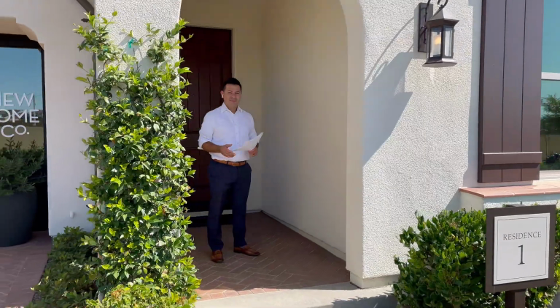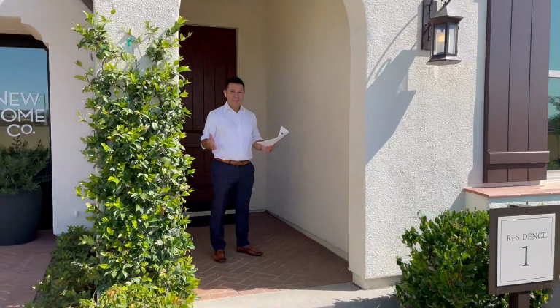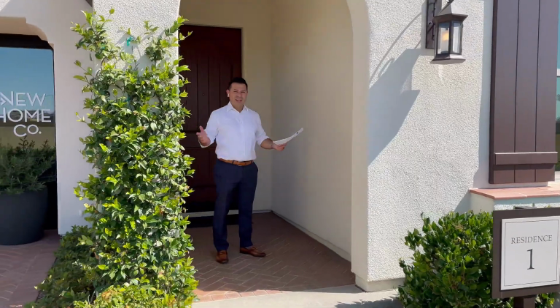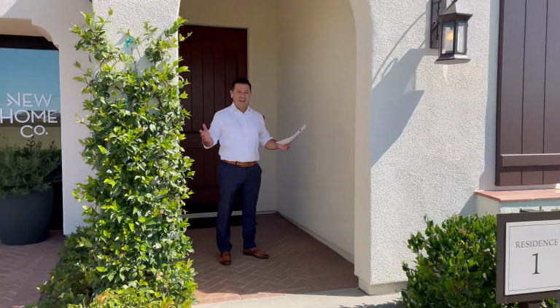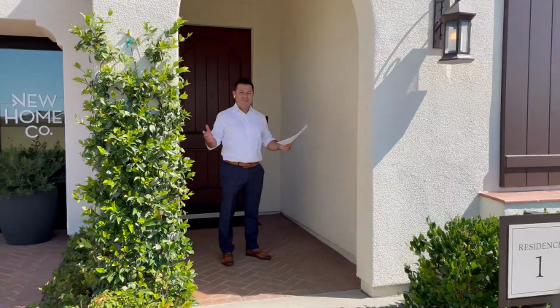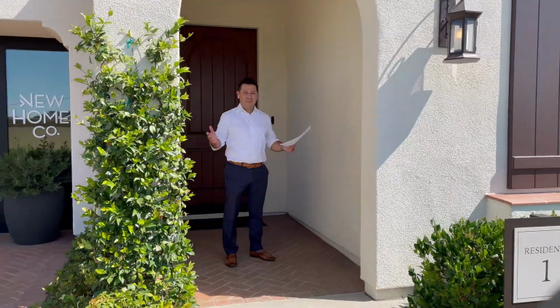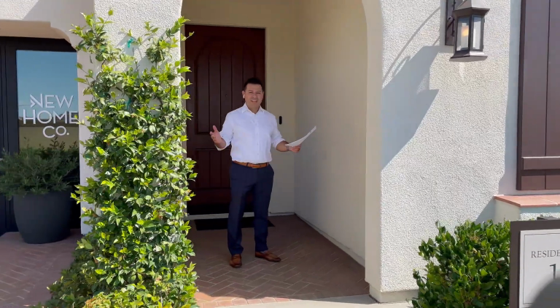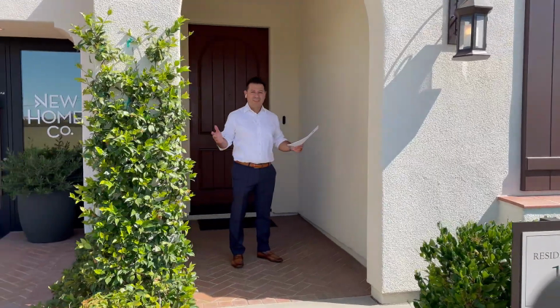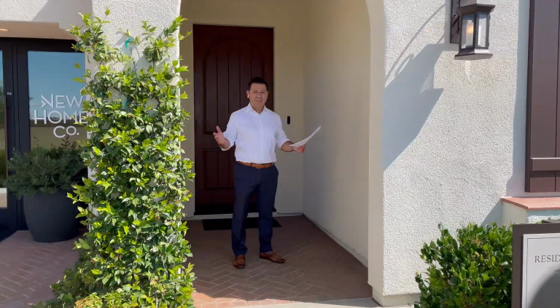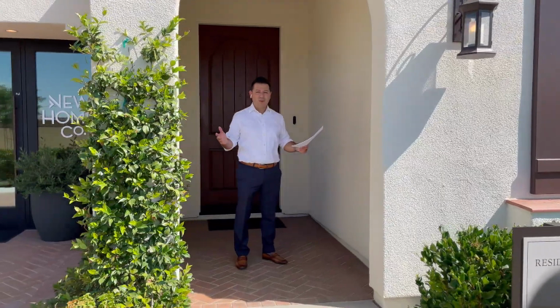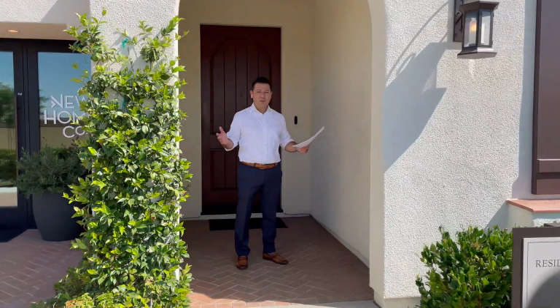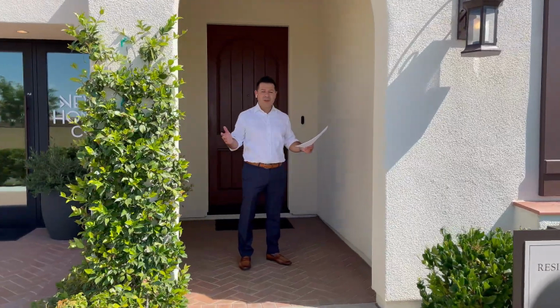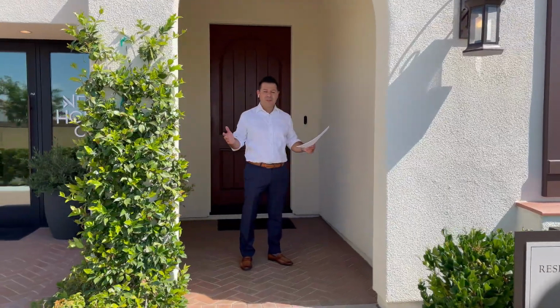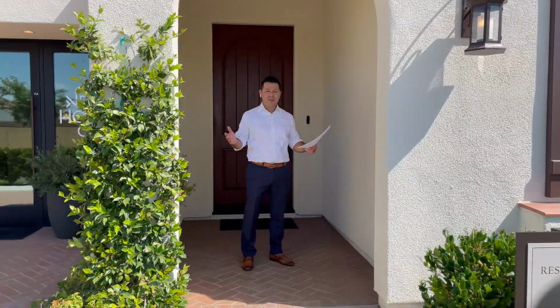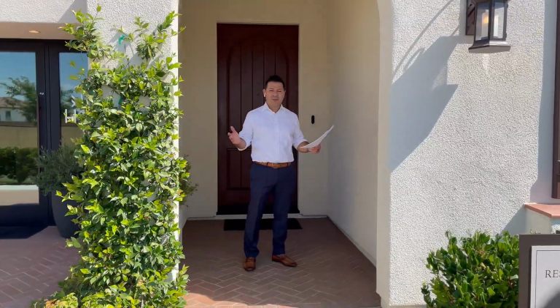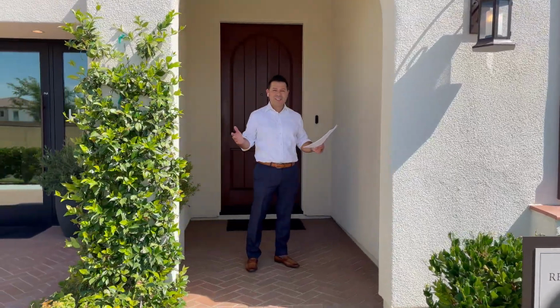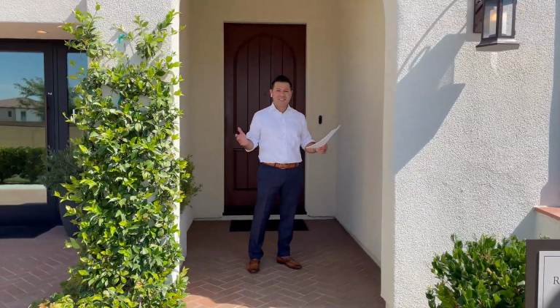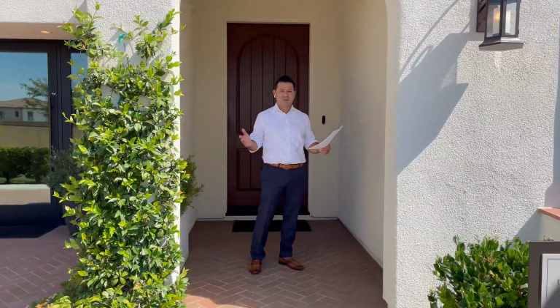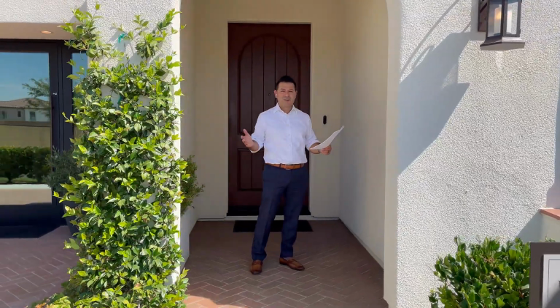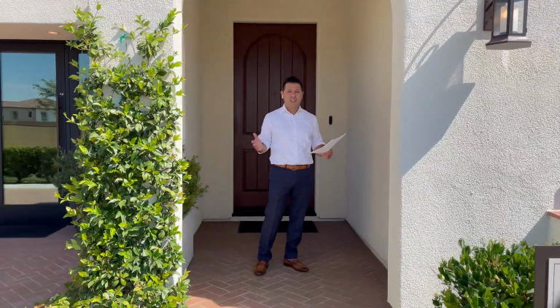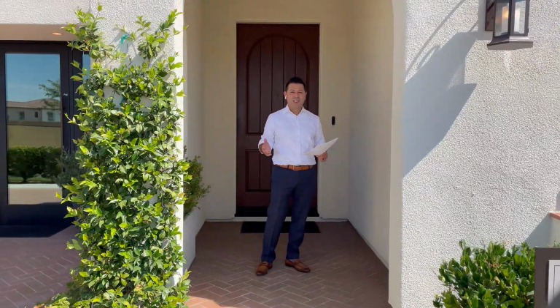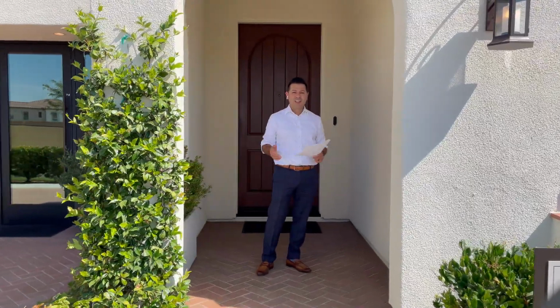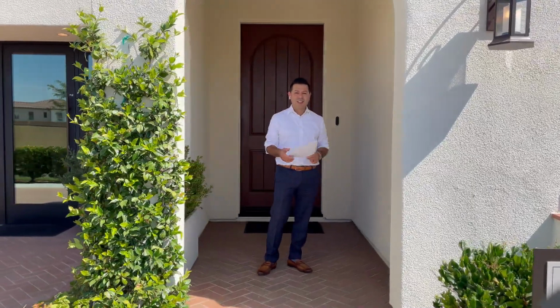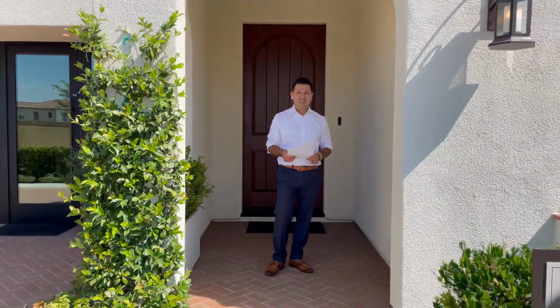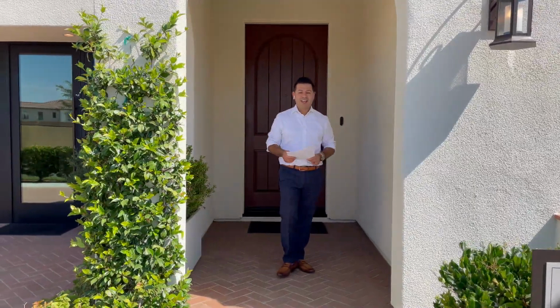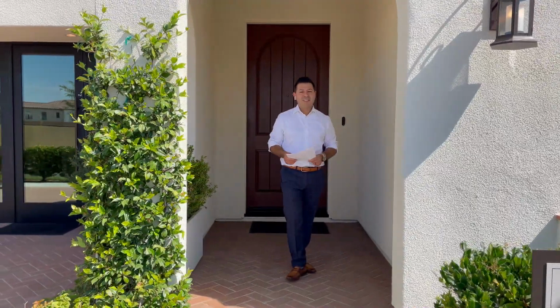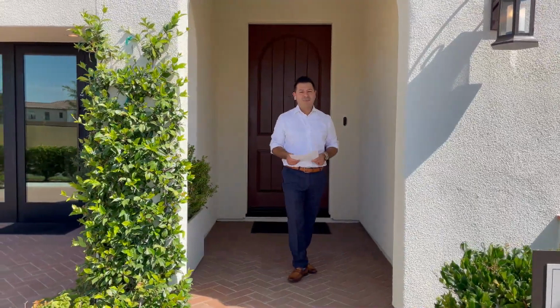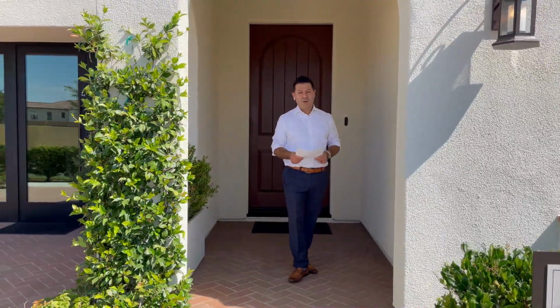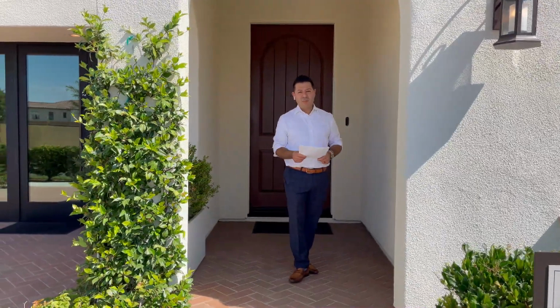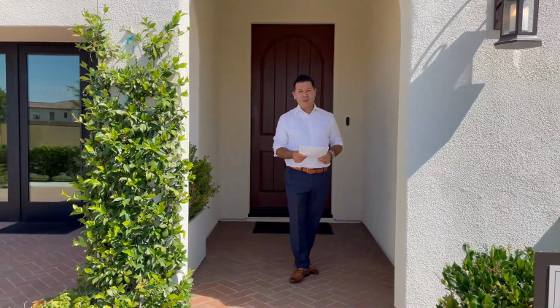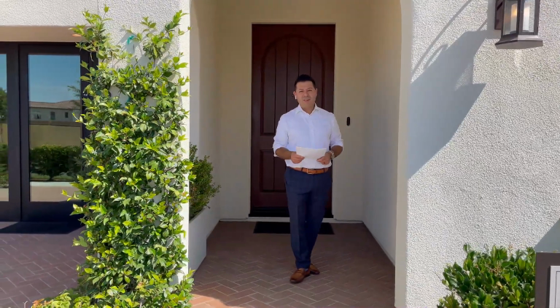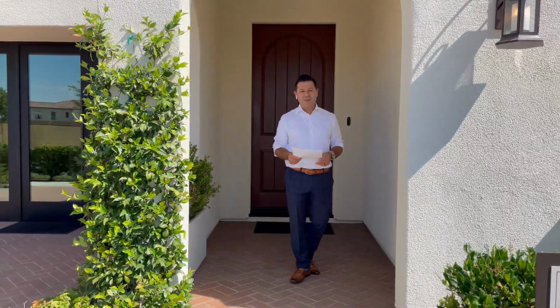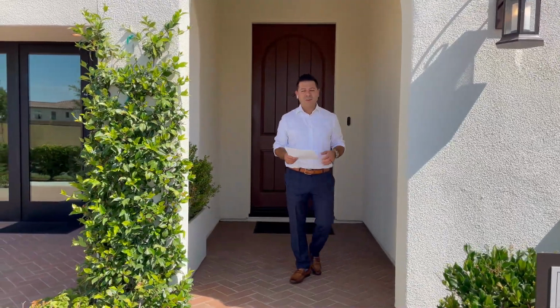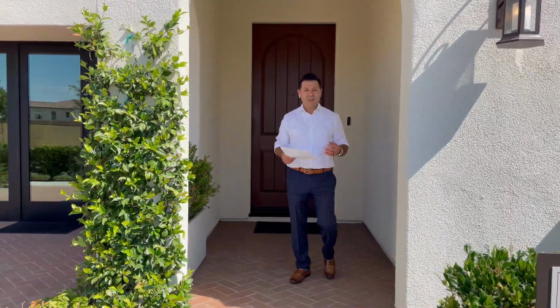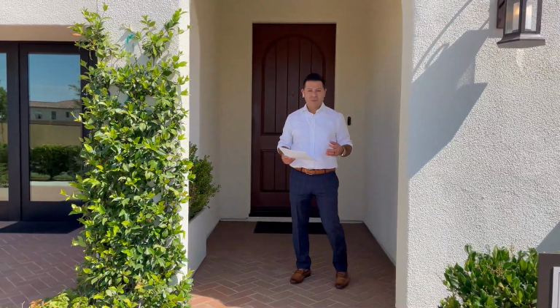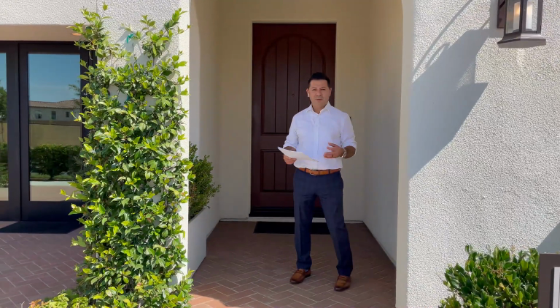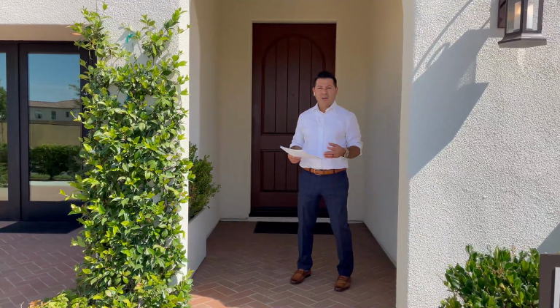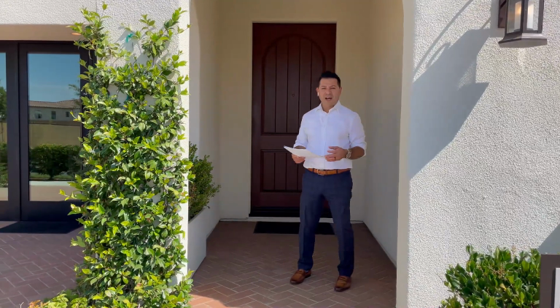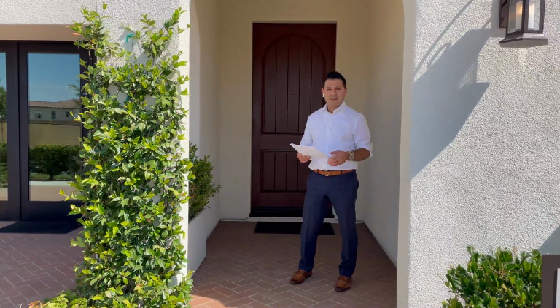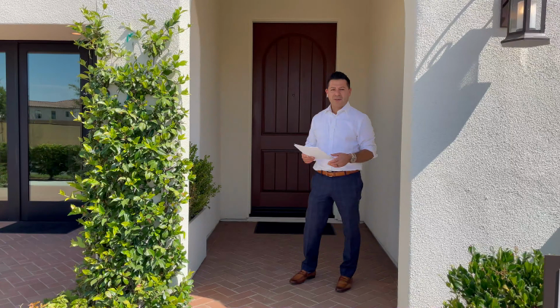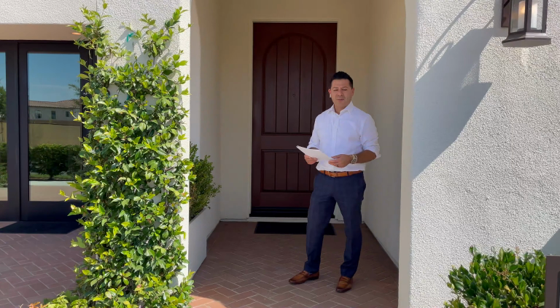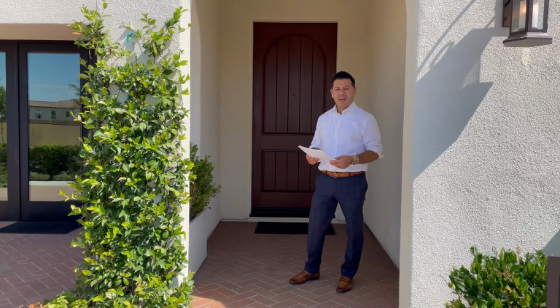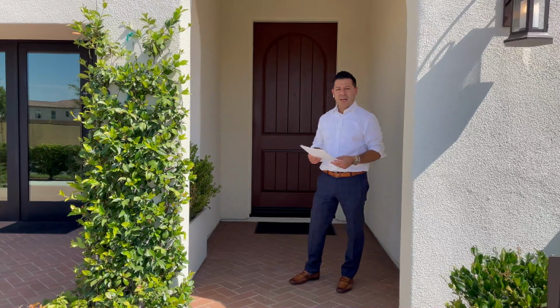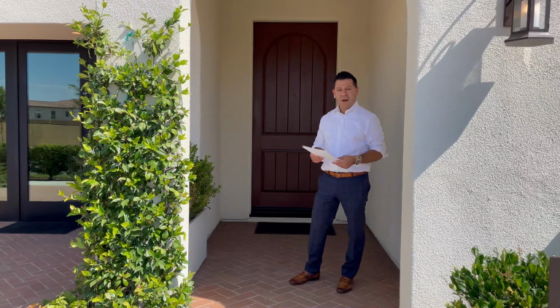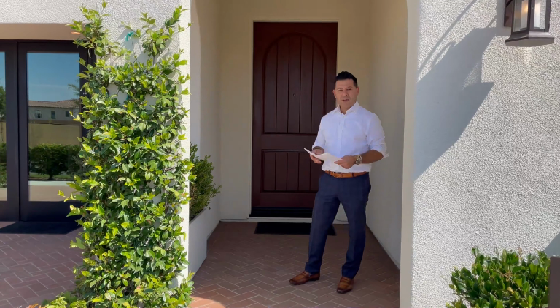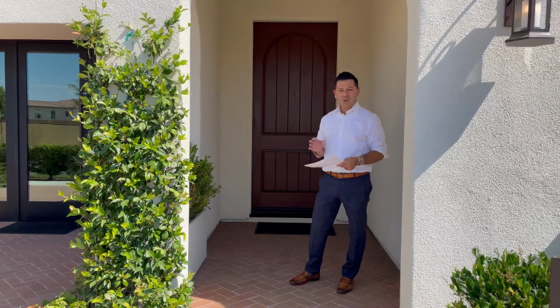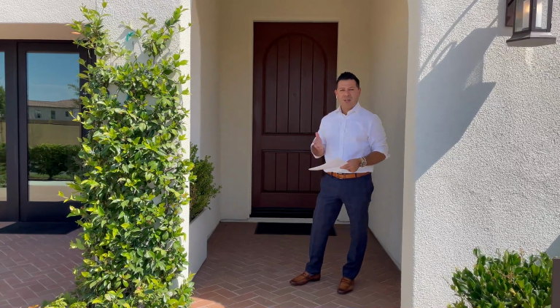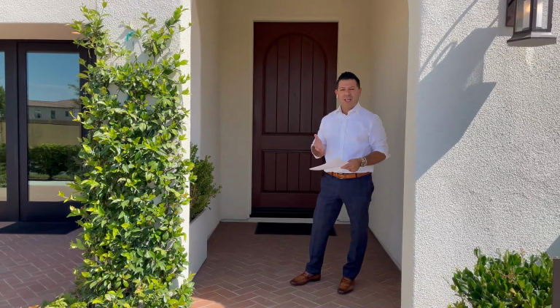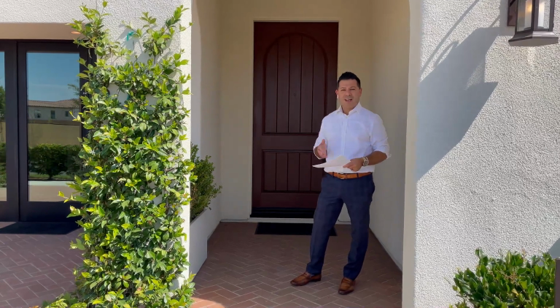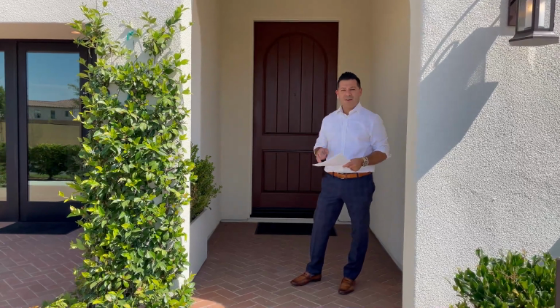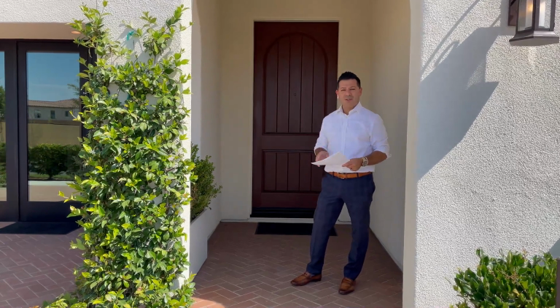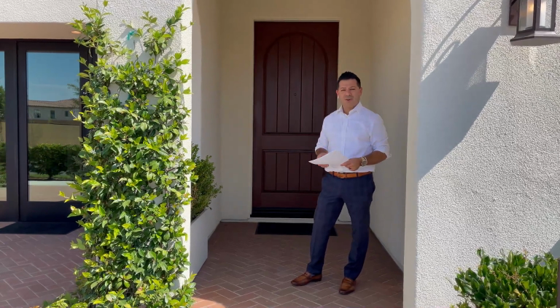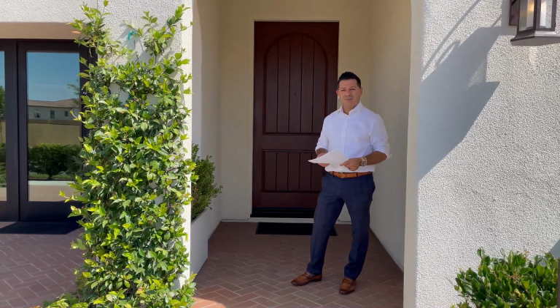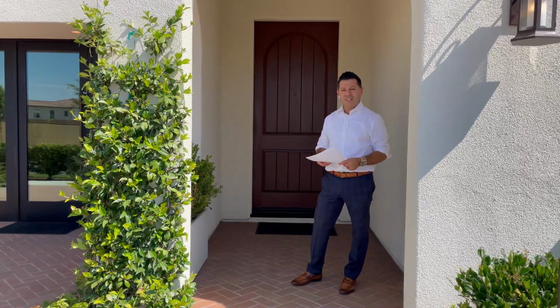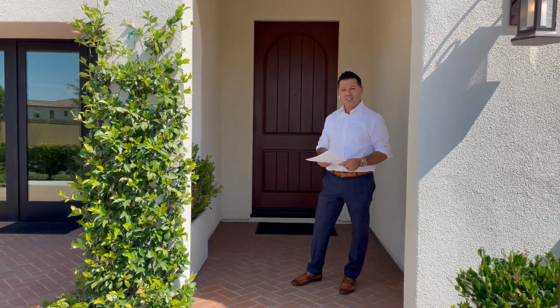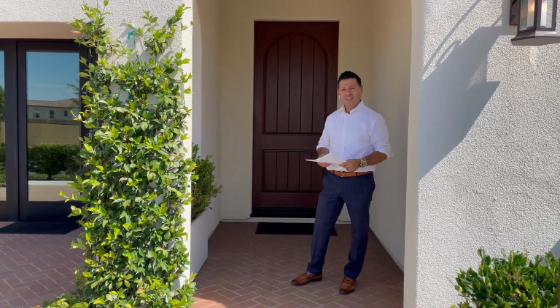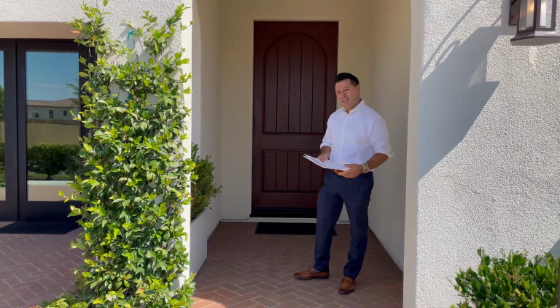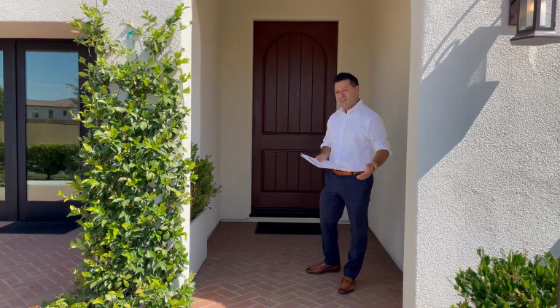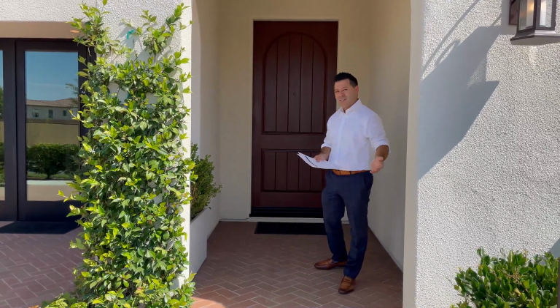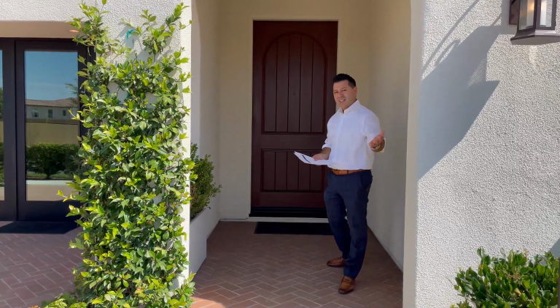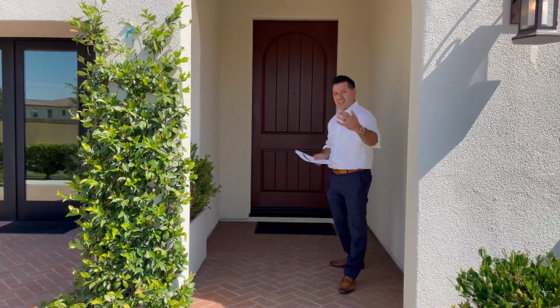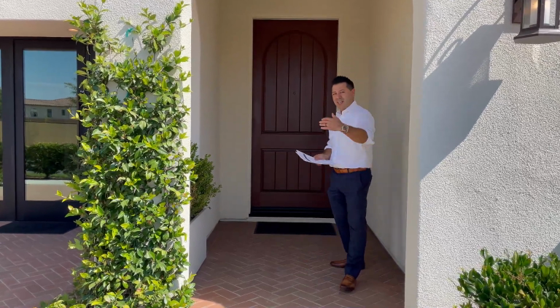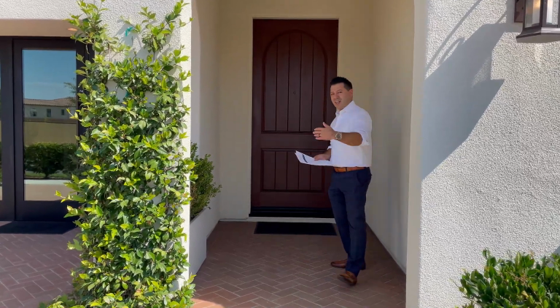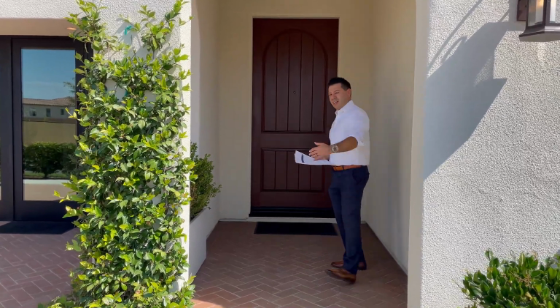Hi everybody, welcome to Residence One. It's a four bedroom, three bathroom and about 2,850 square feet. Let's take a look.